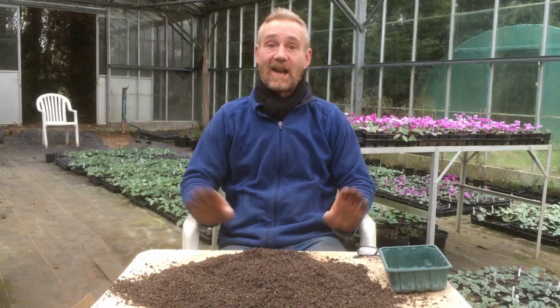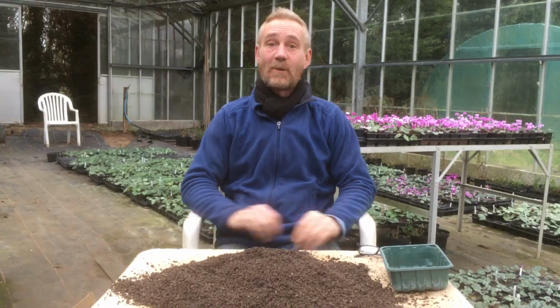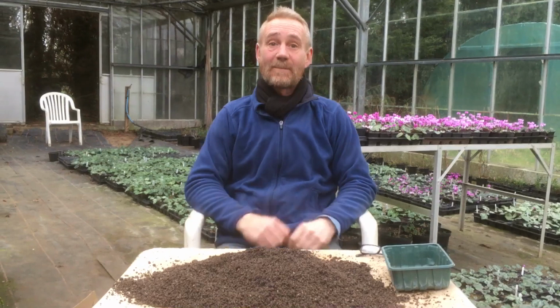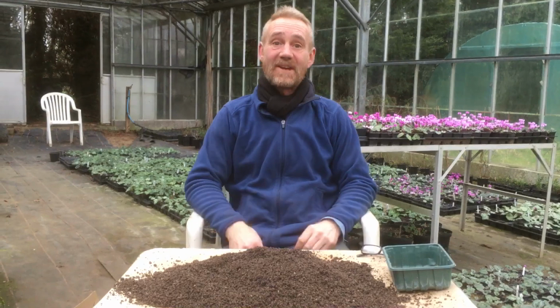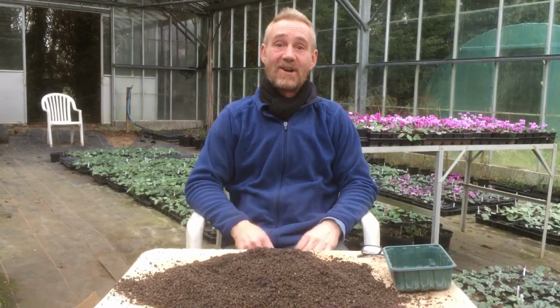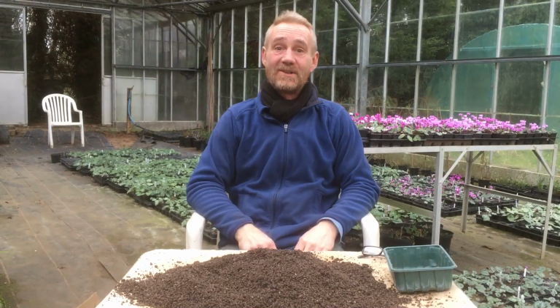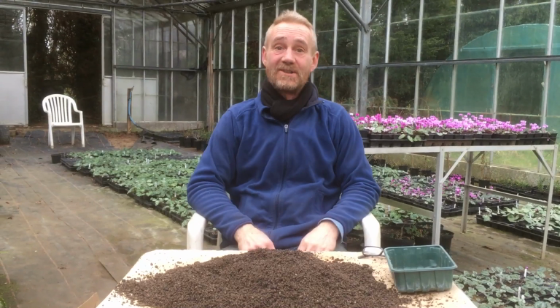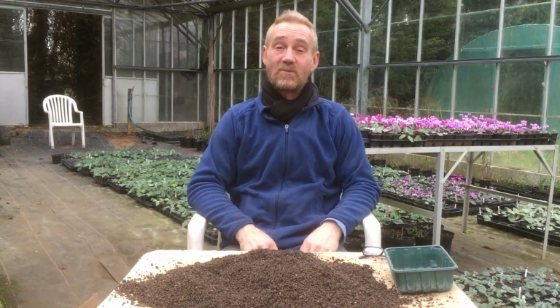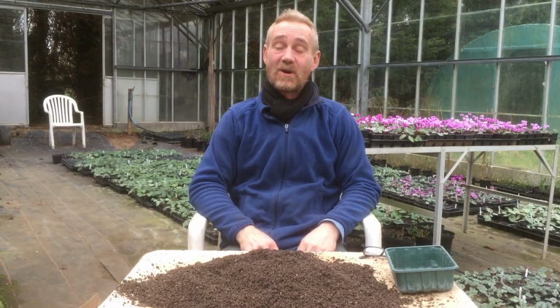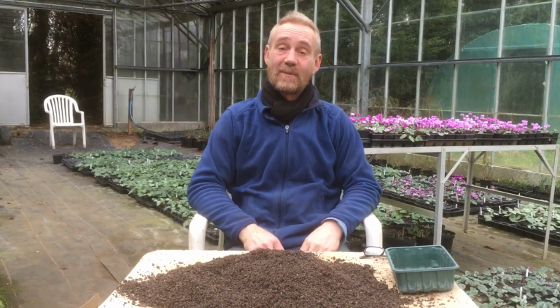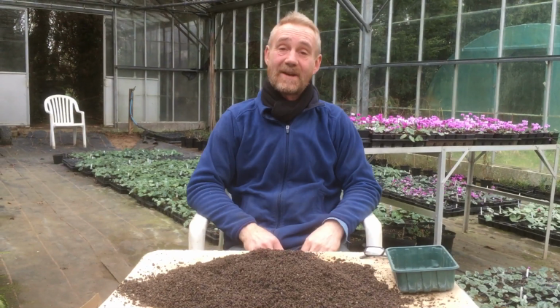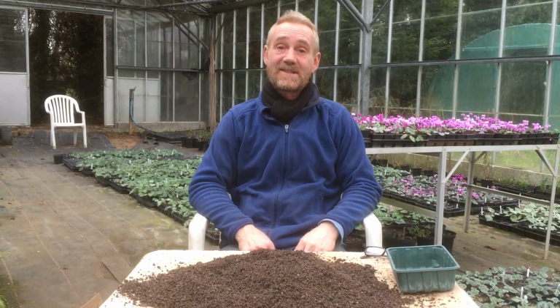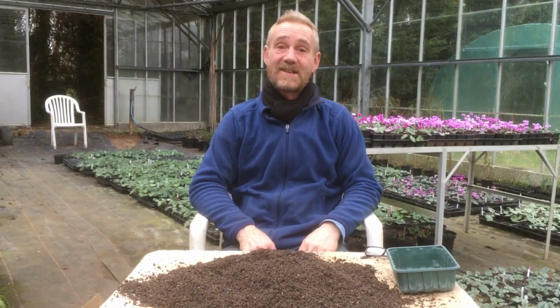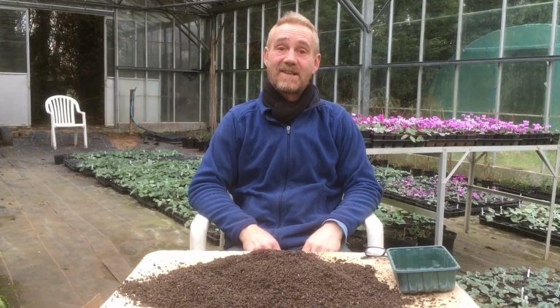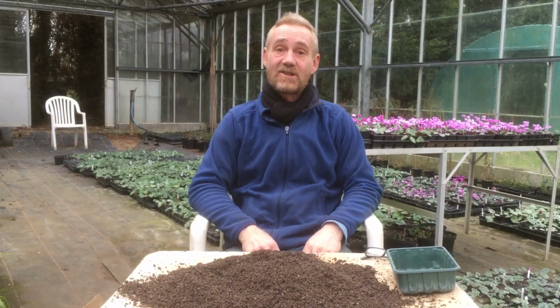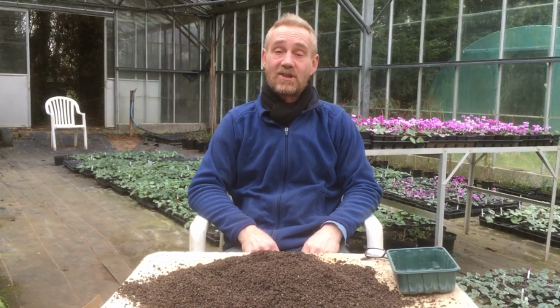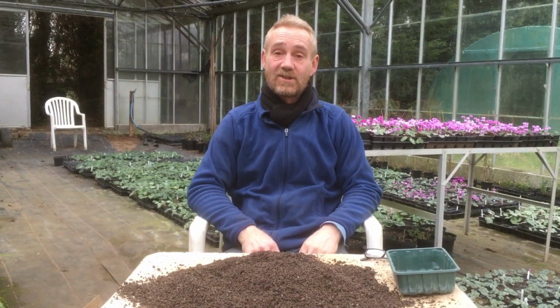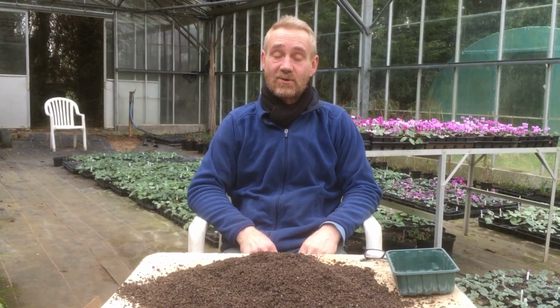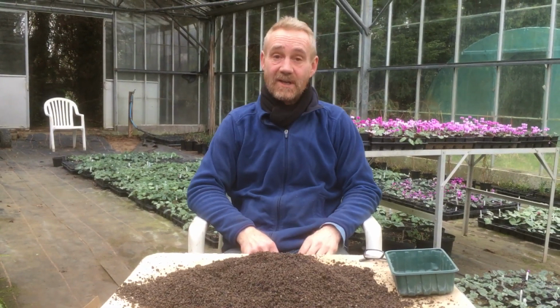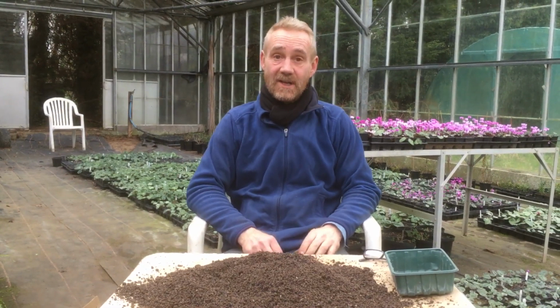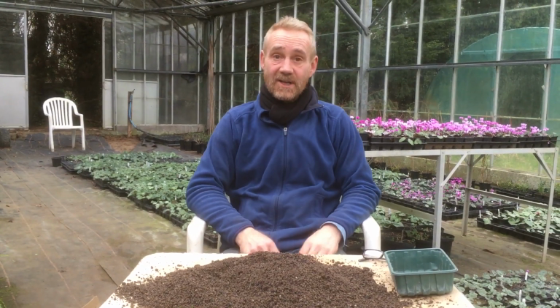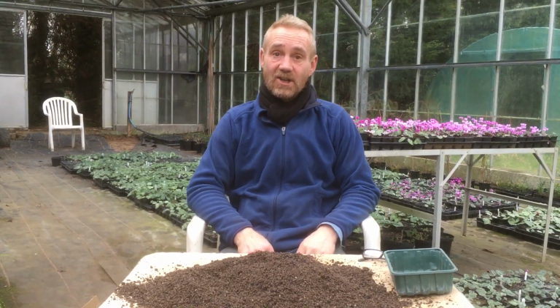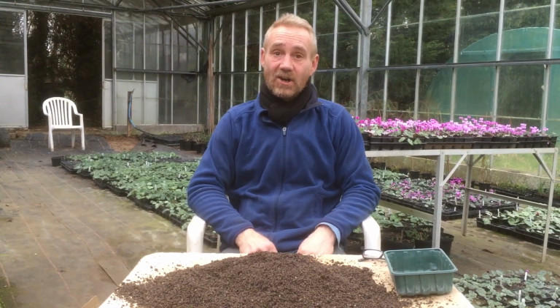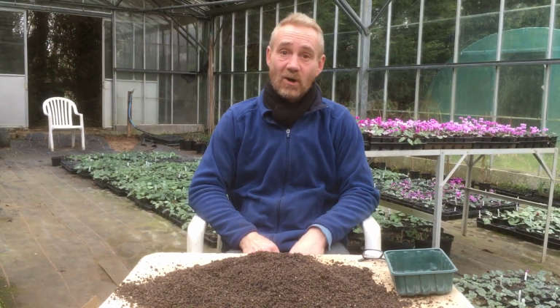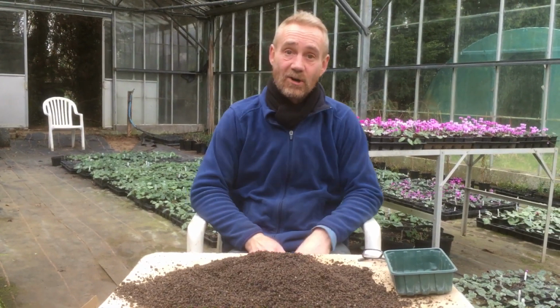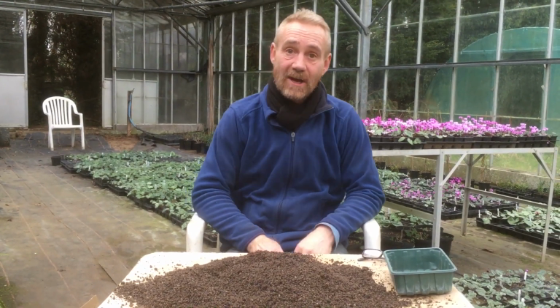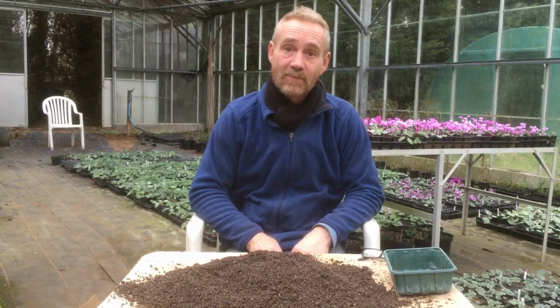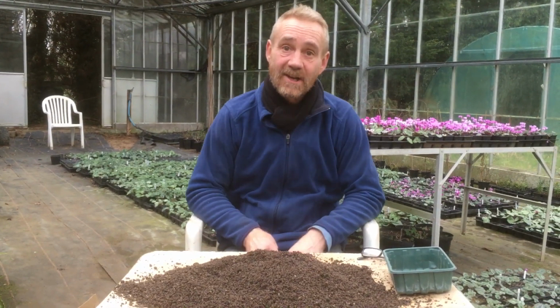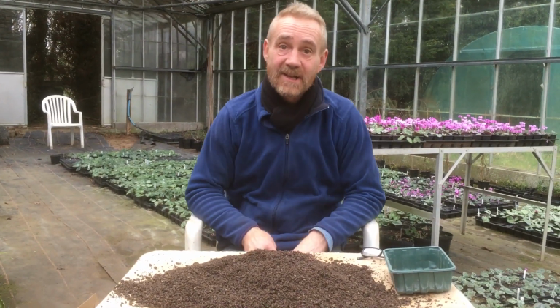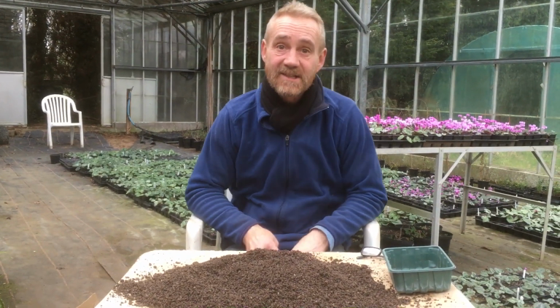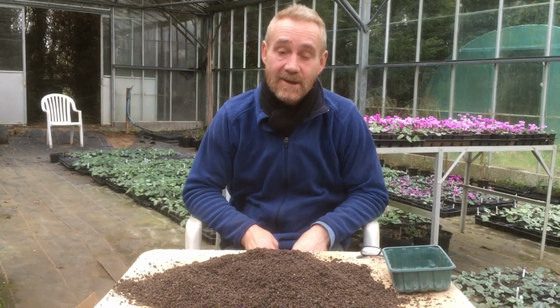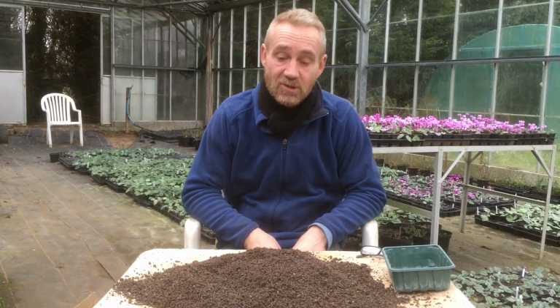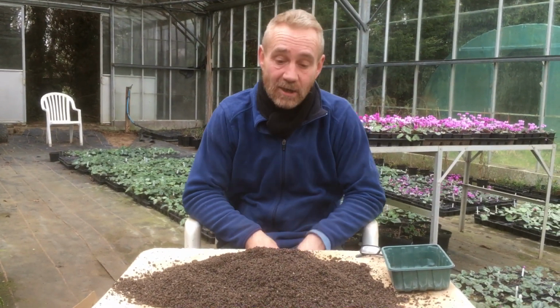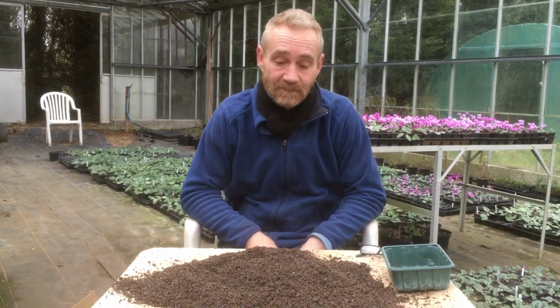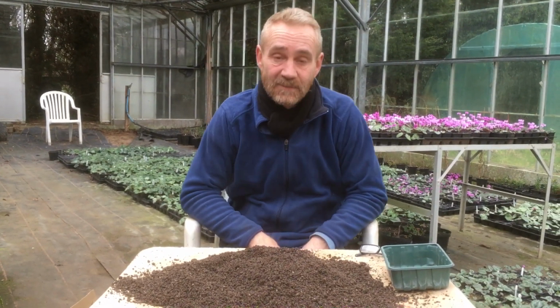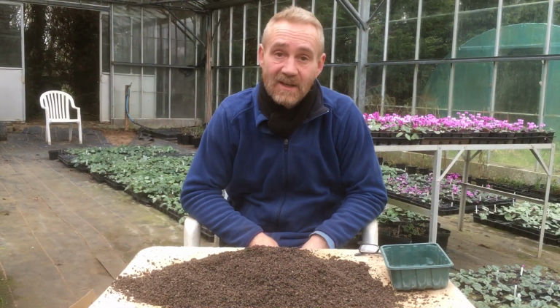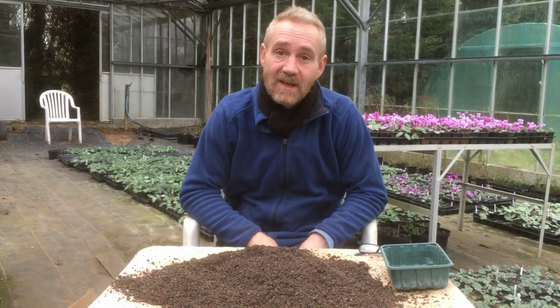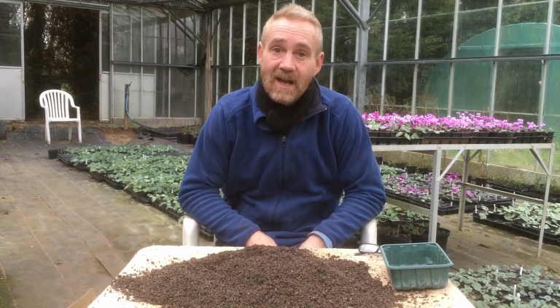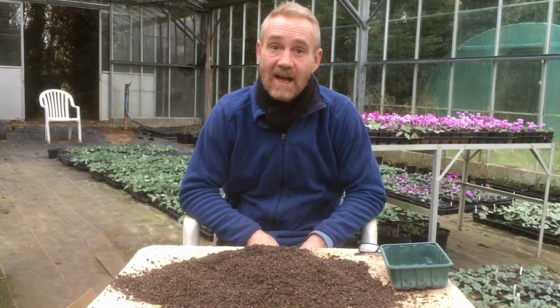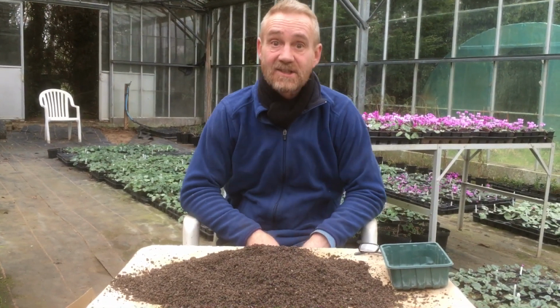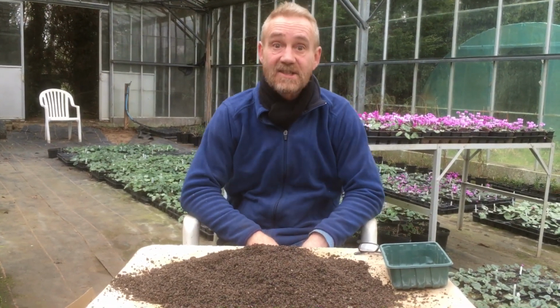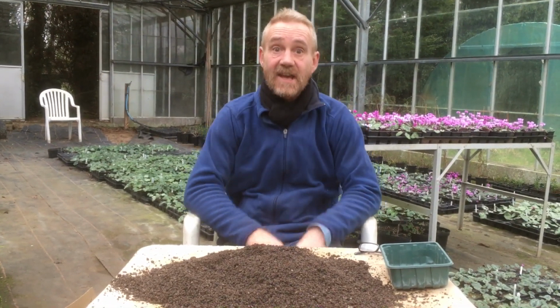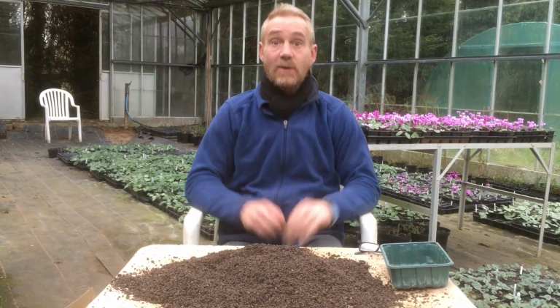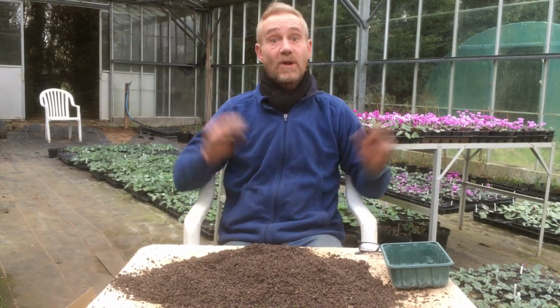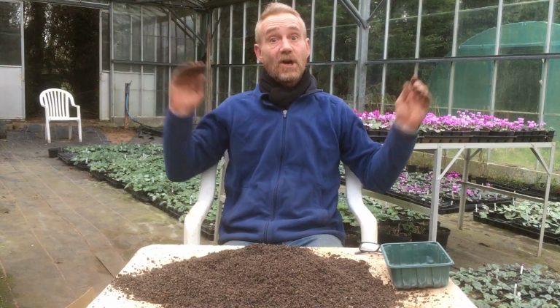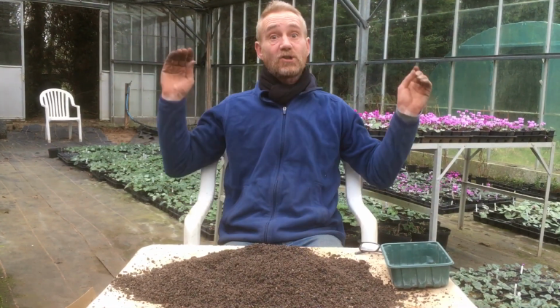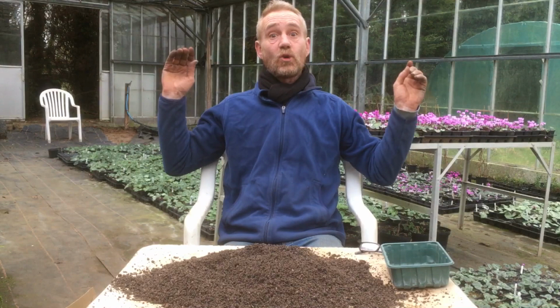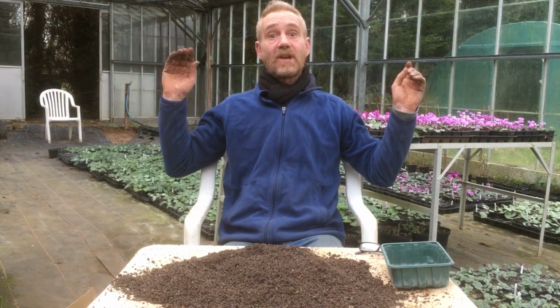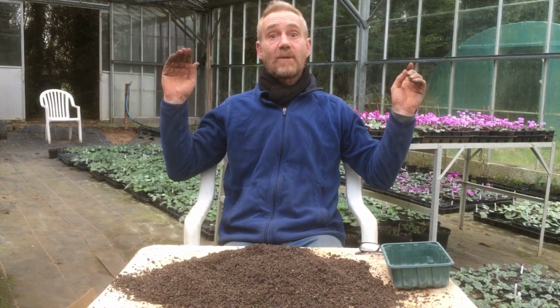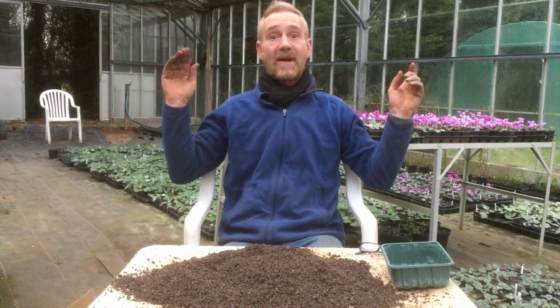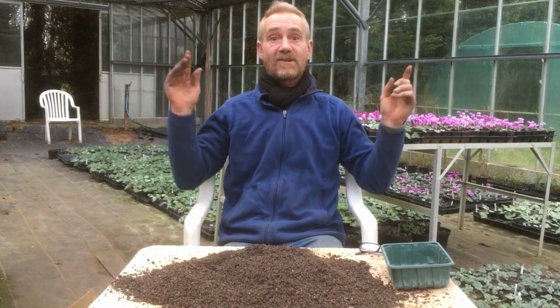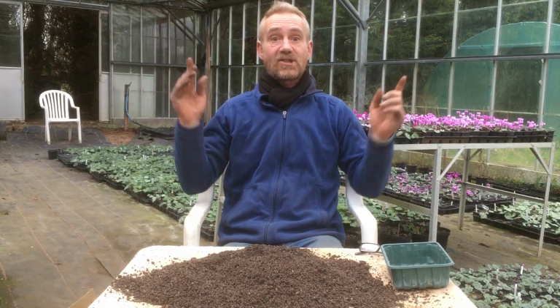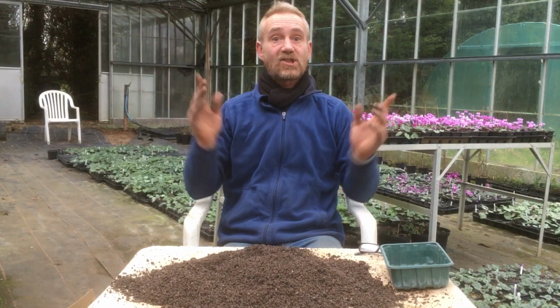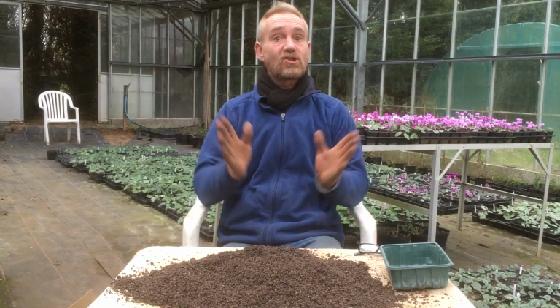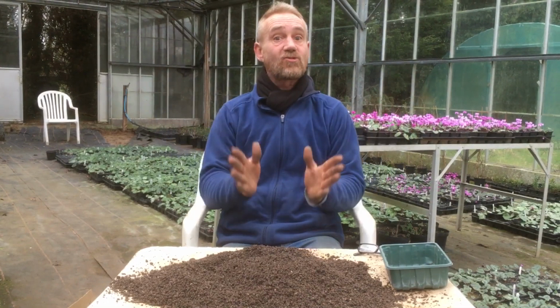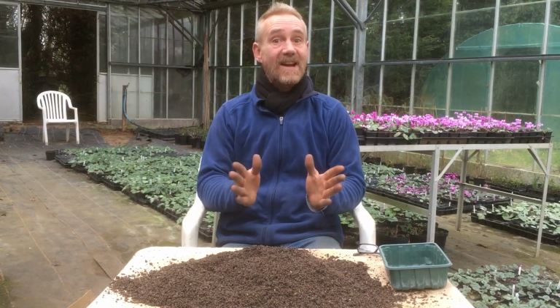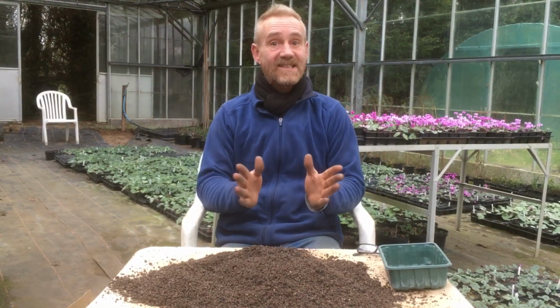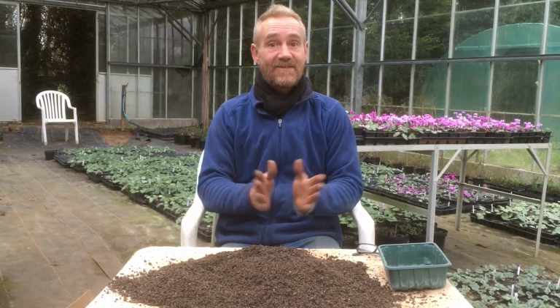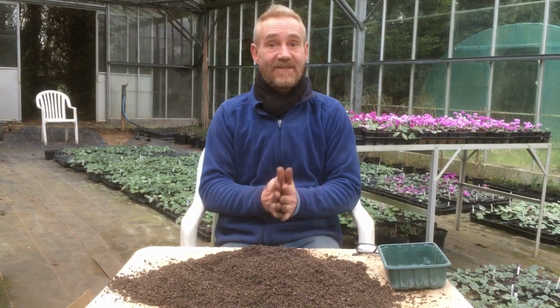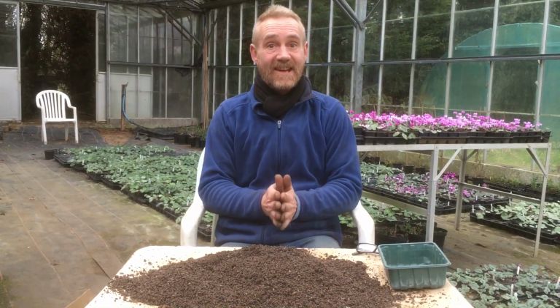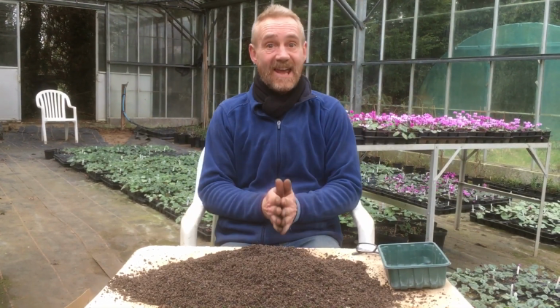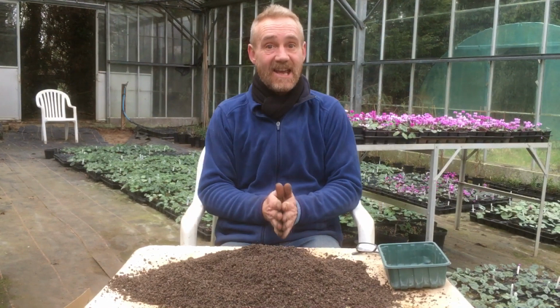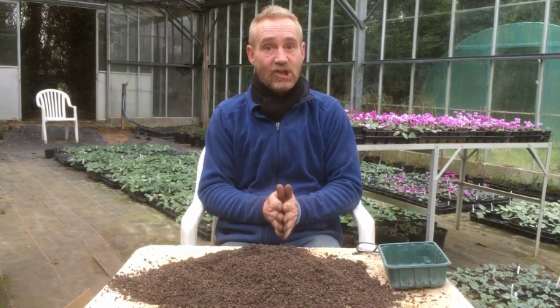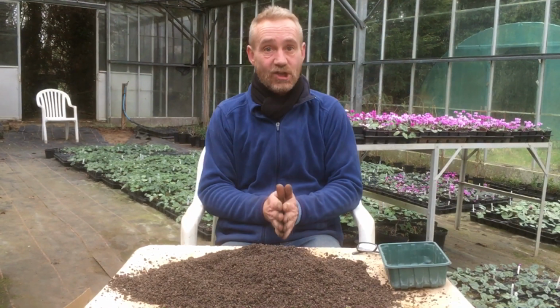Hello happy gardeners, welcome back to Sticky Litch Nursery. Charlie White on camera again. Say hello Charlie. Hello. And today we are talking about stratification.